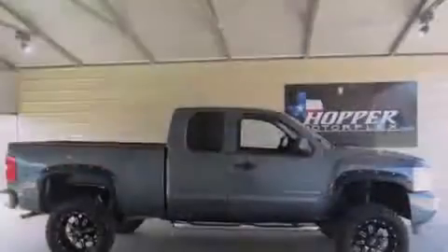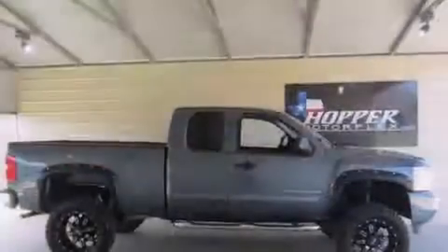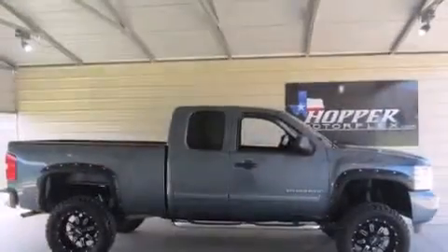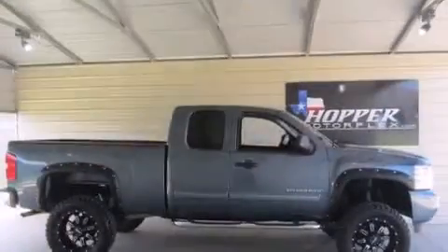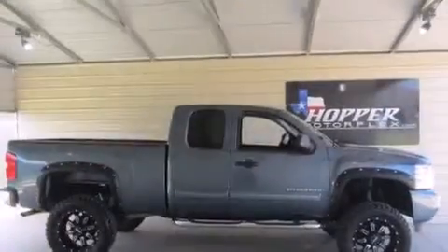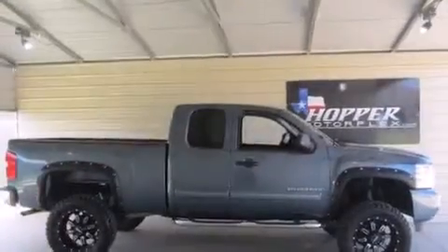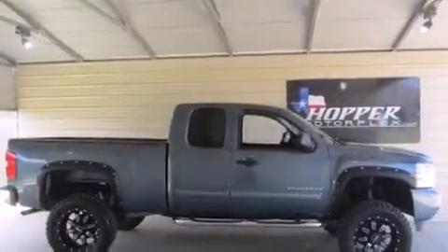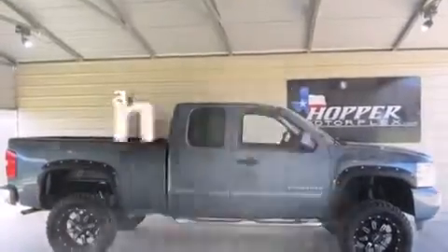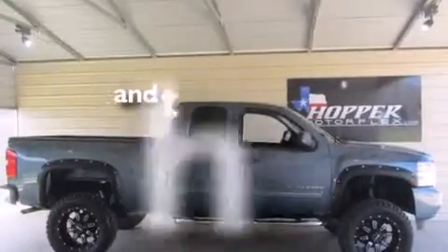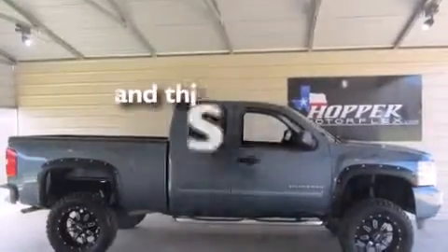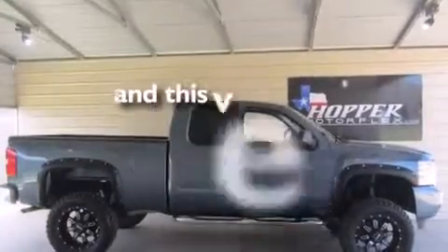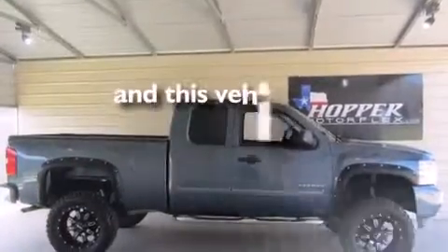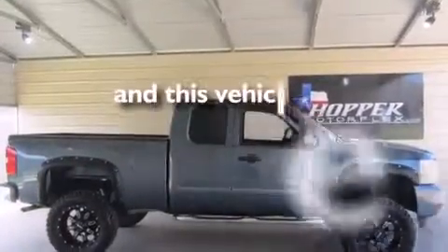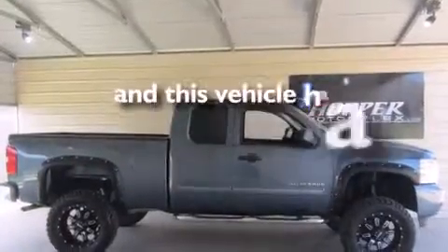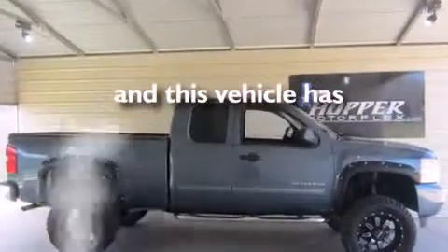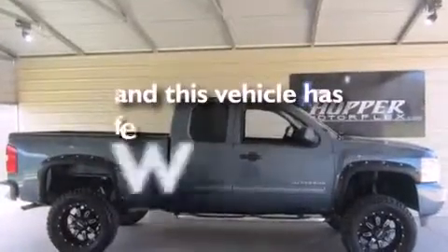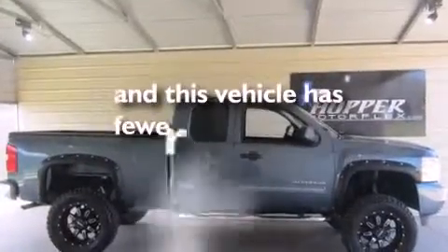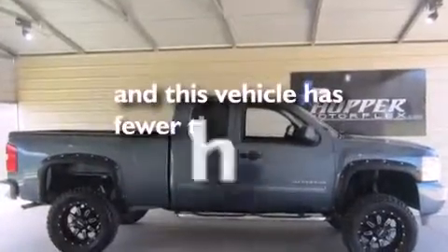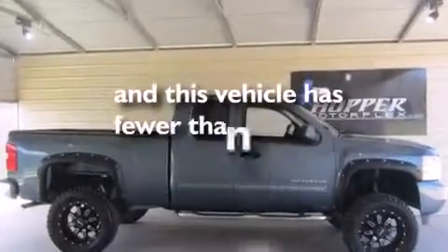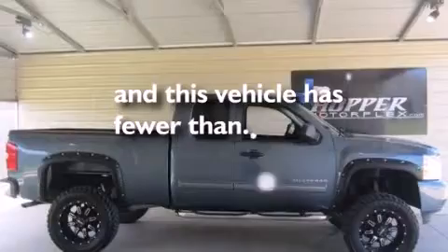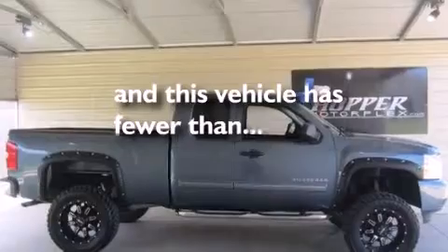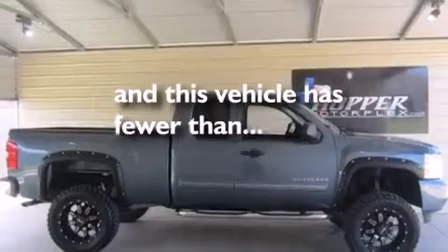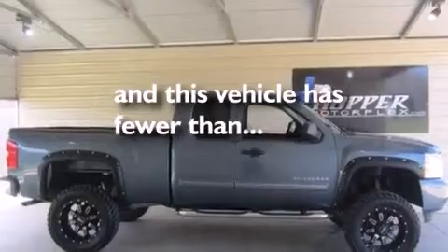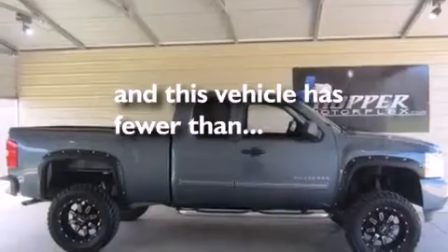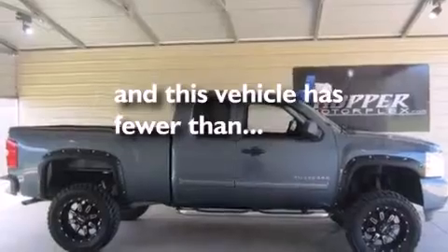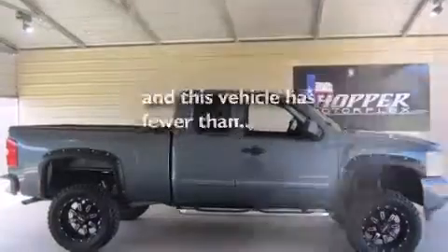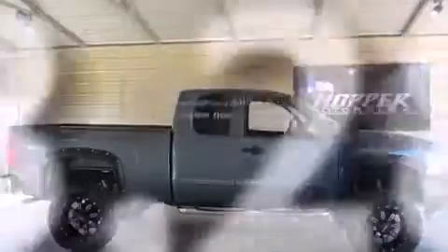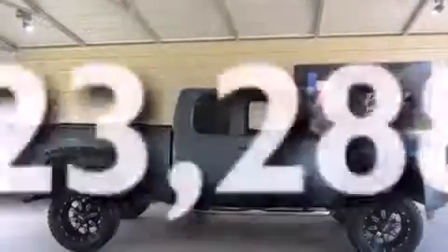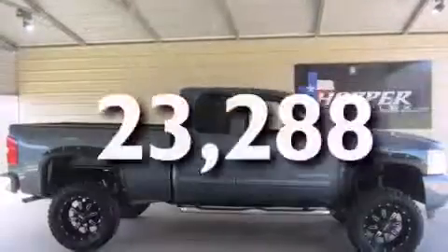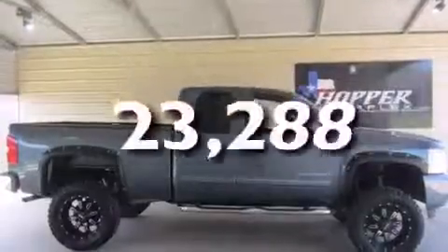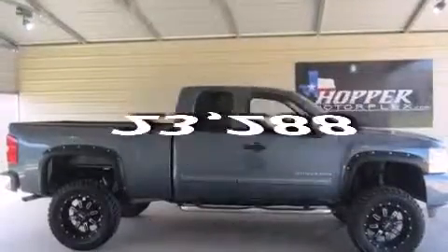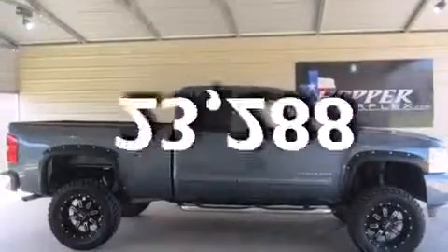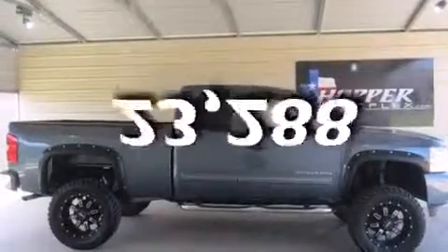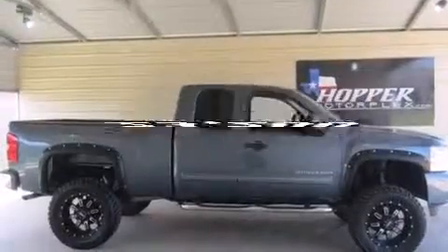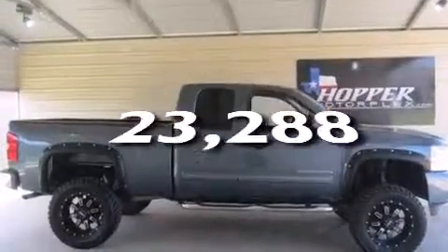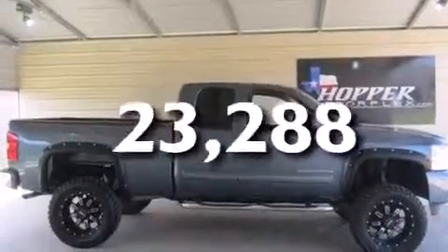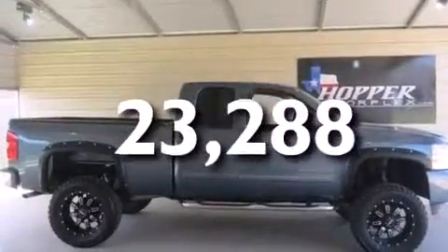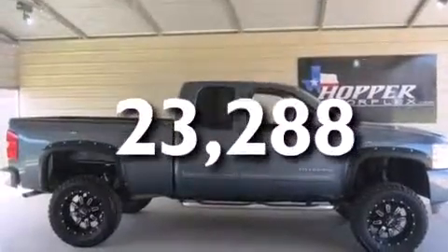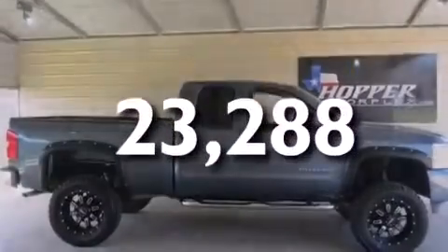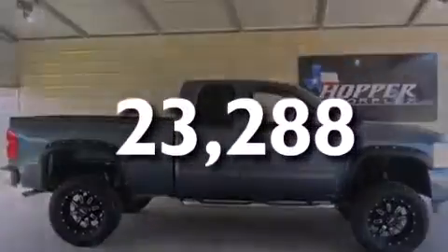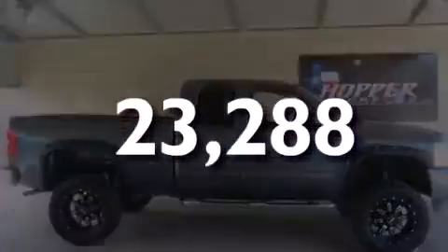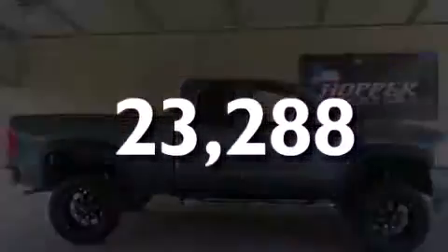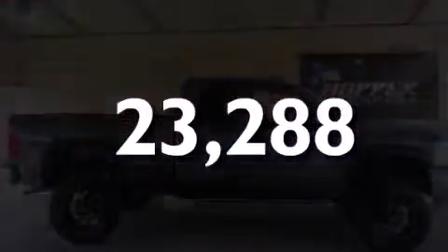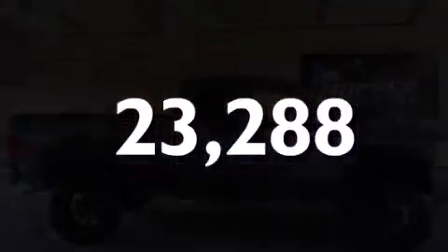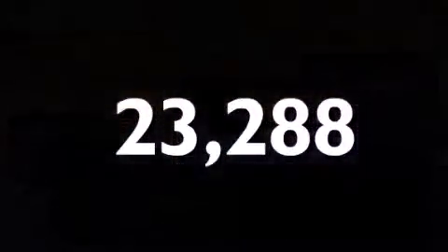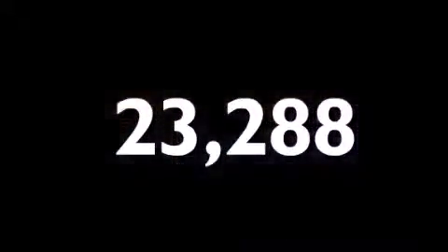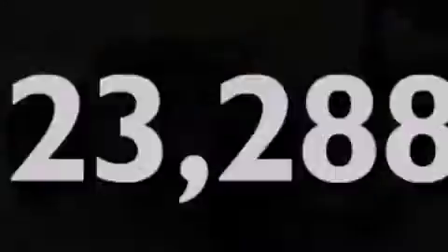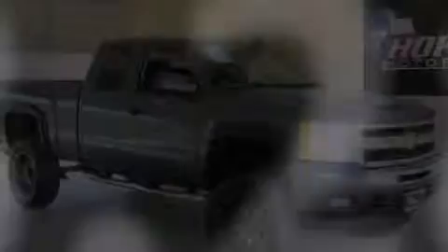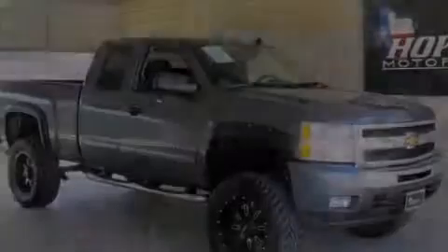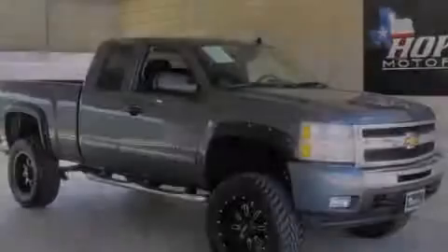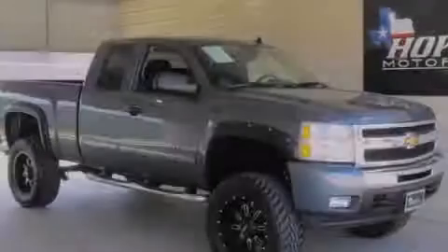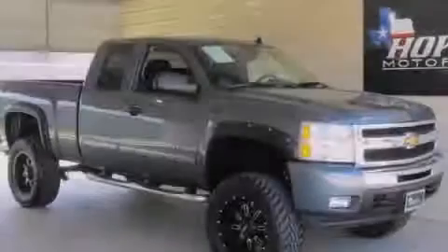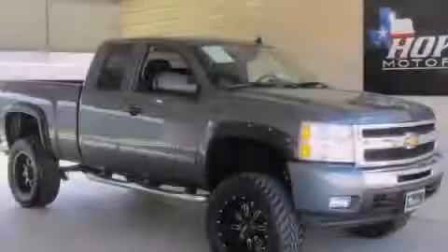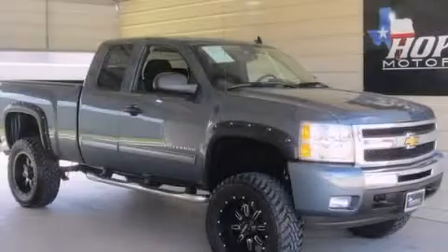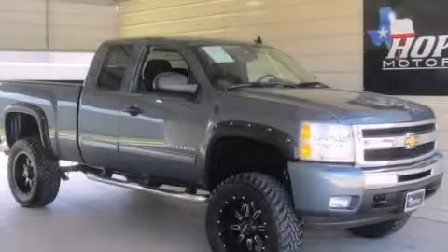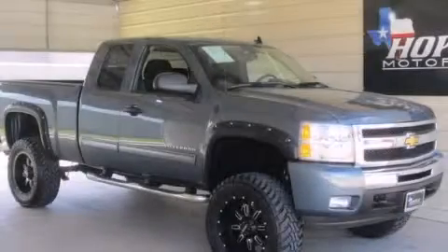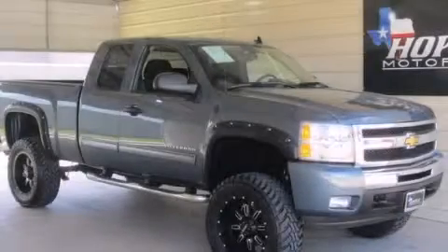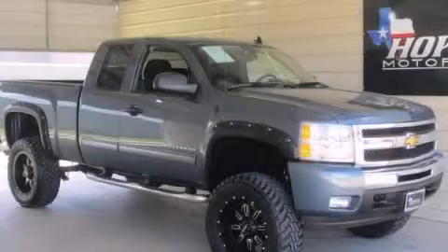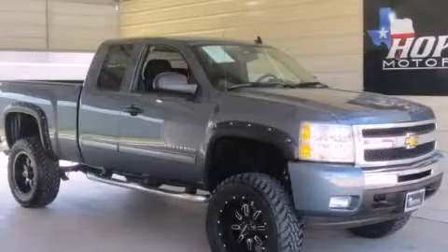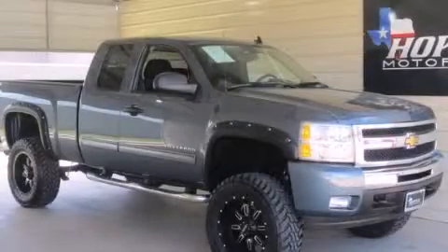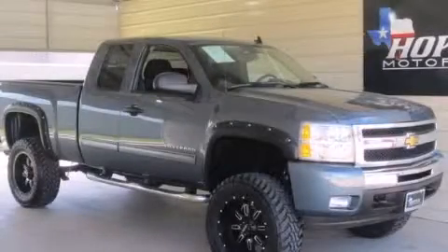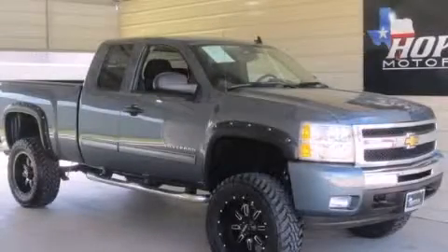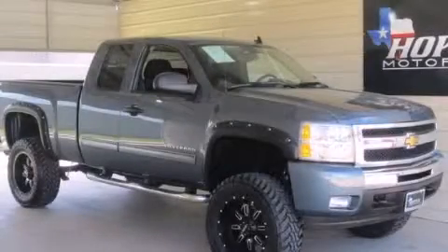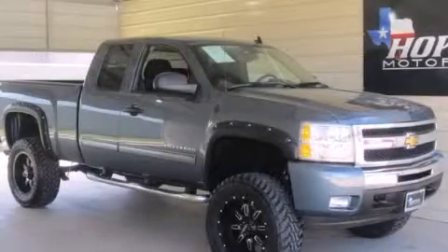This vehicle has fewer than 24,000 miles on the odometer. Call or visit us right now and arrange your test drive today.